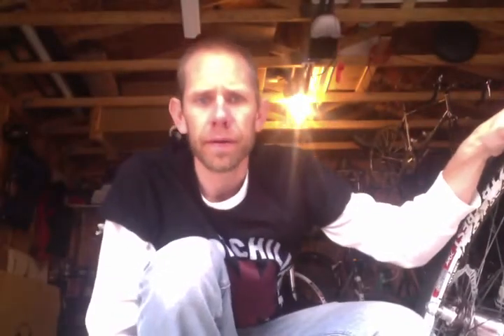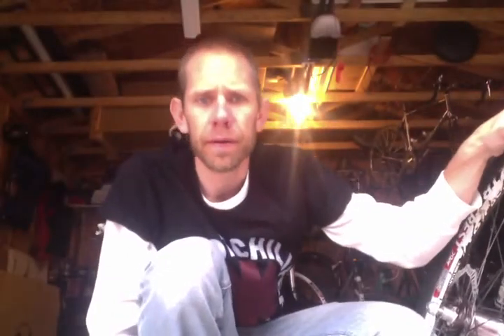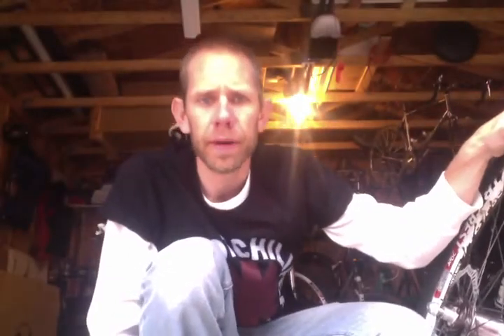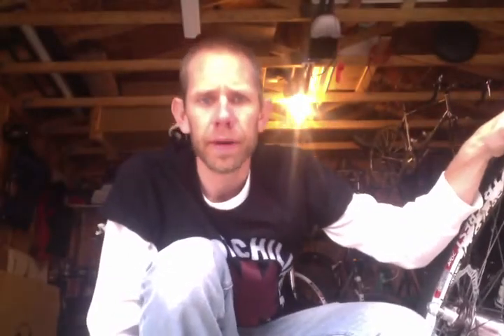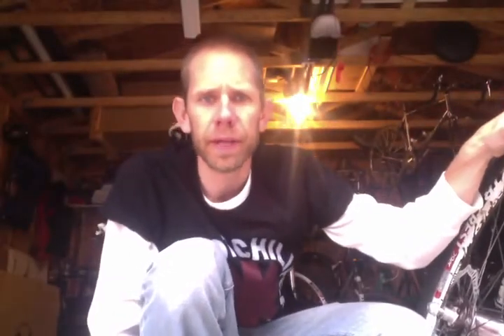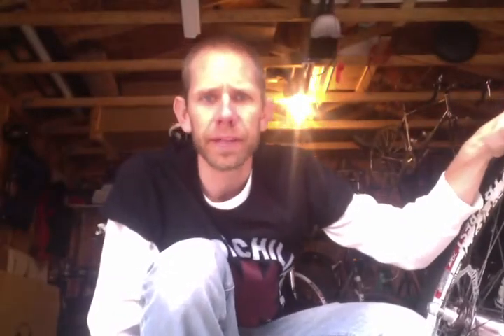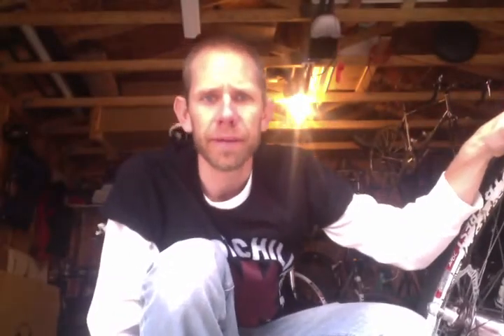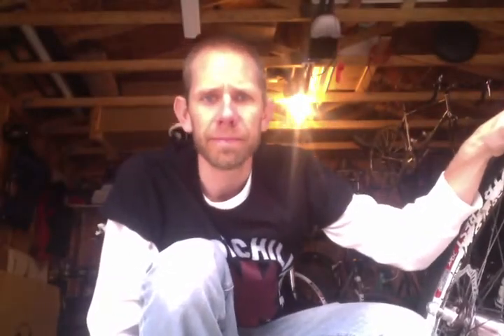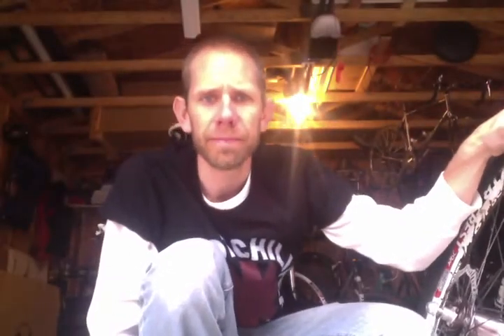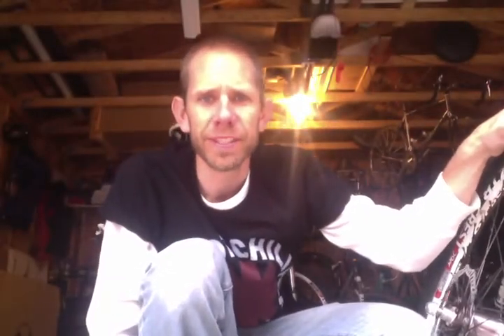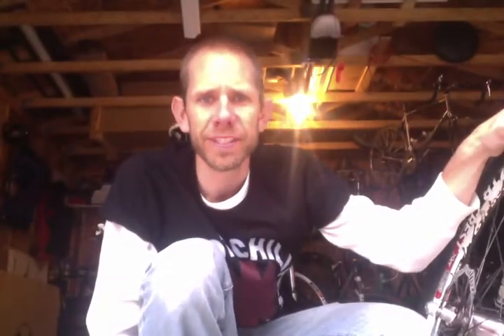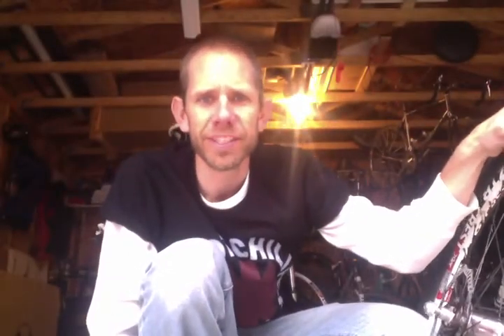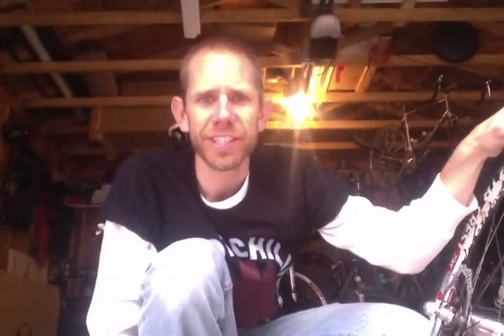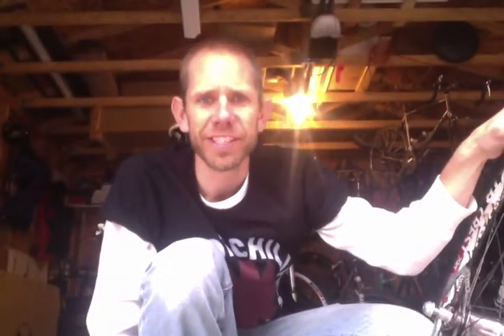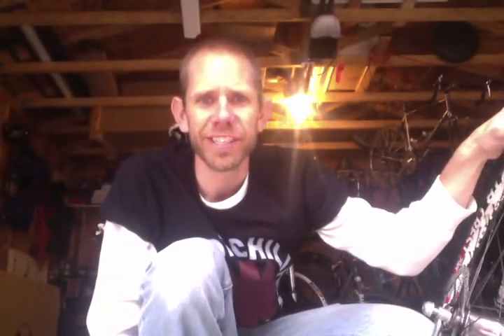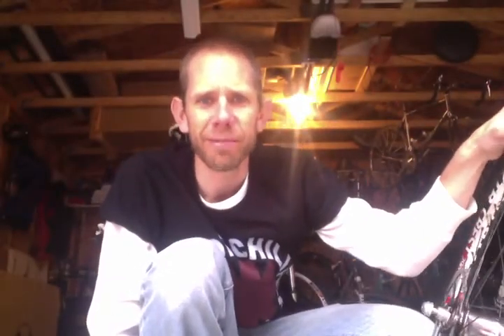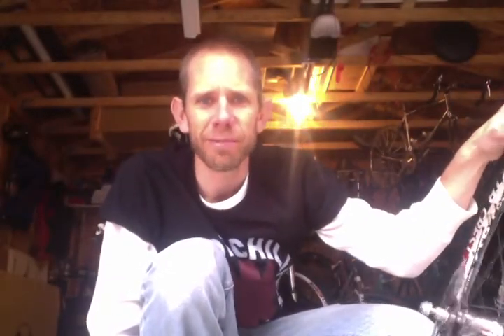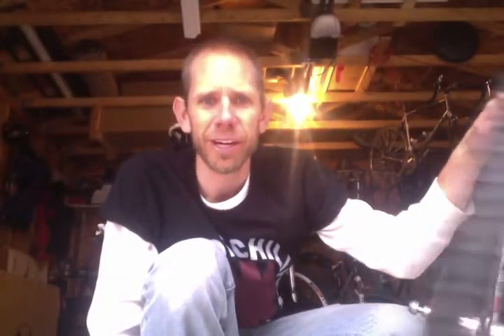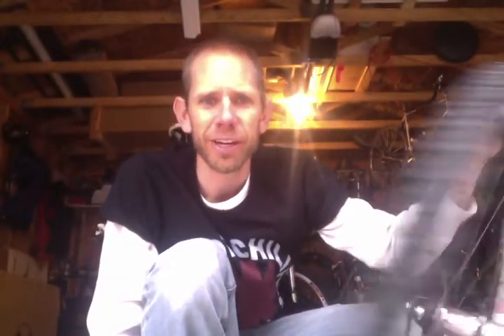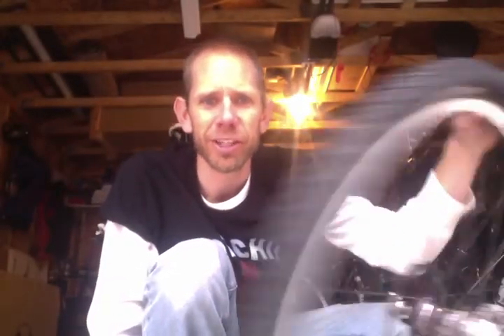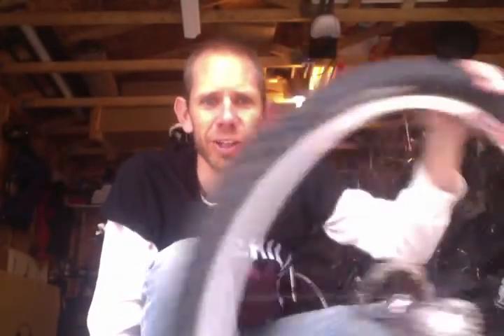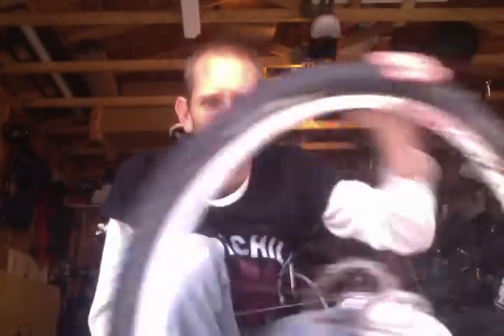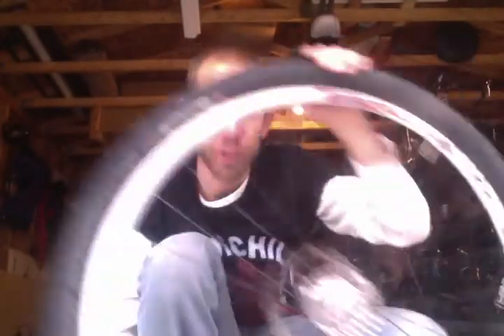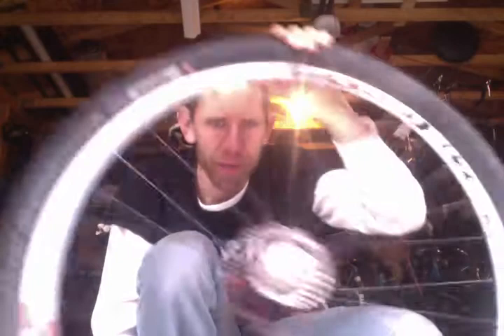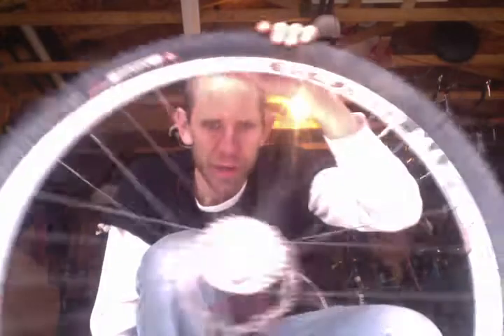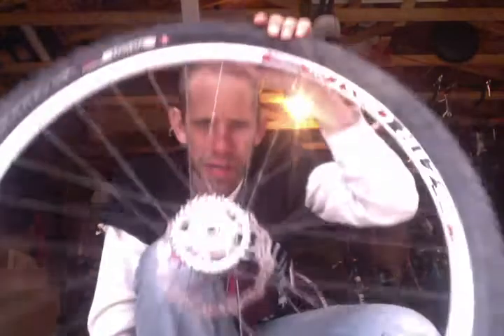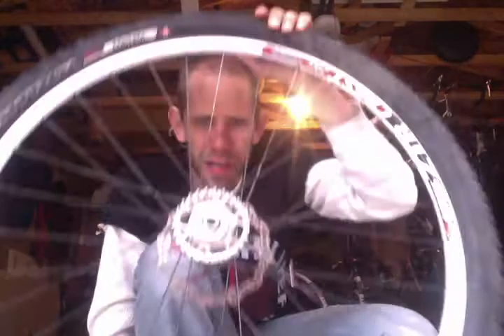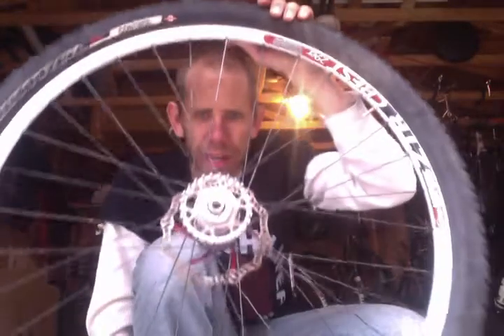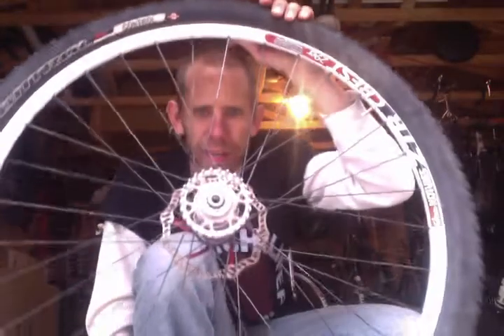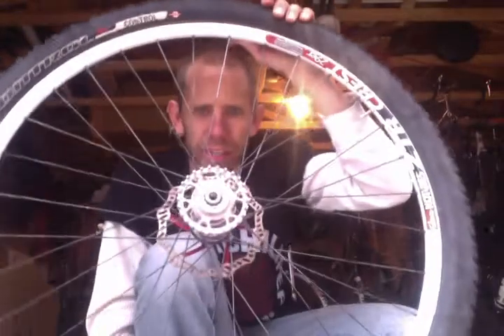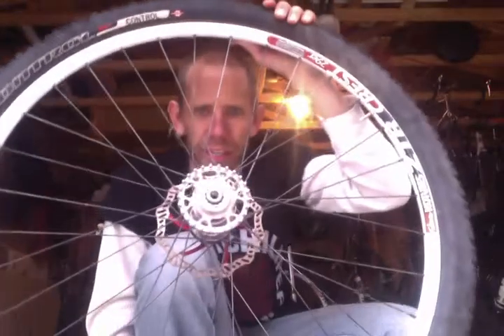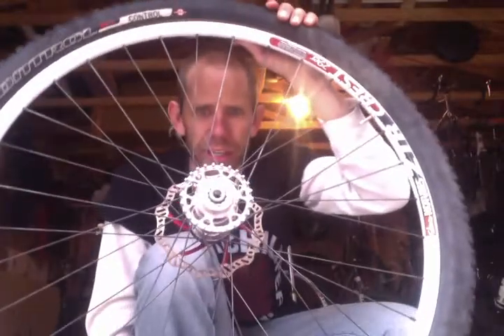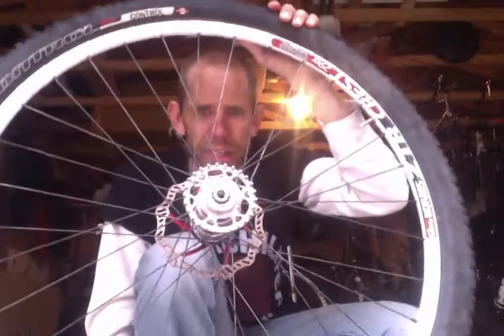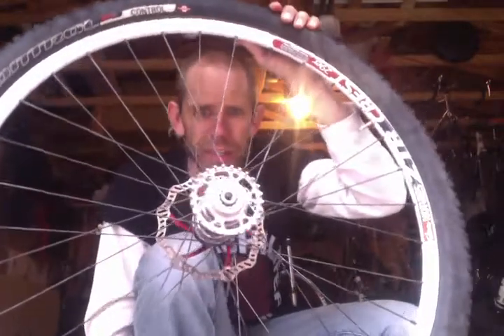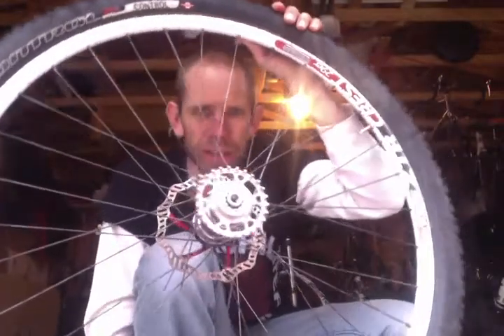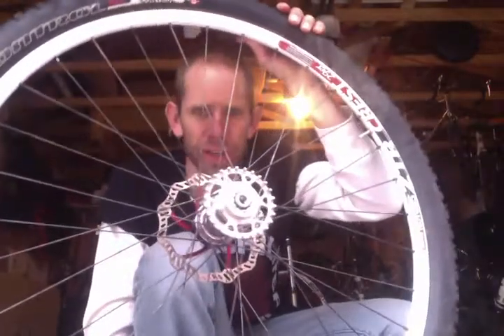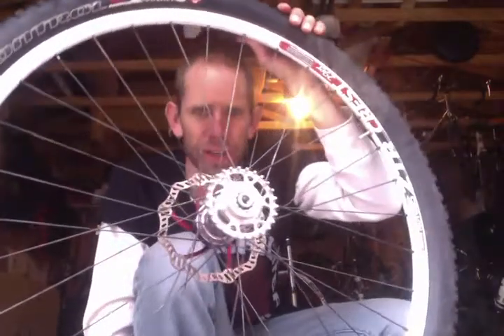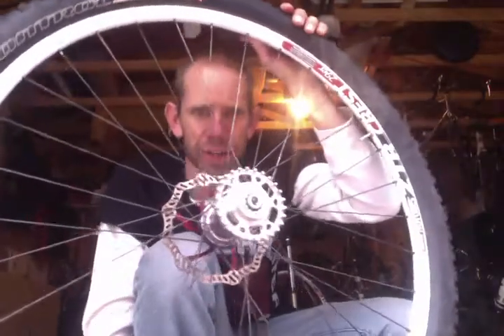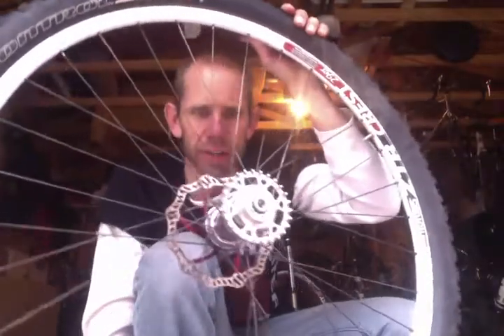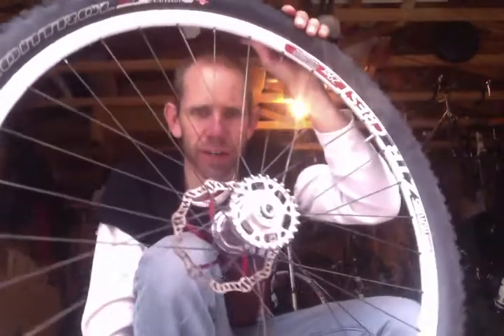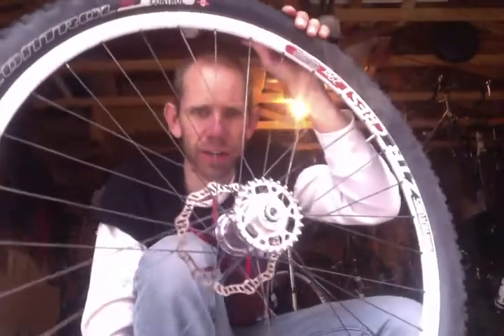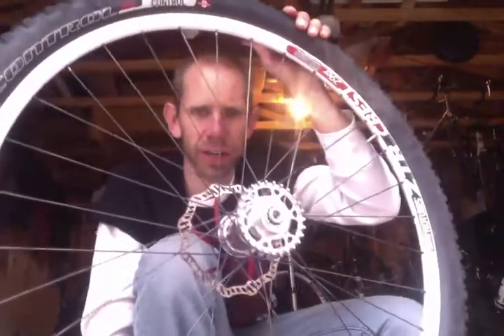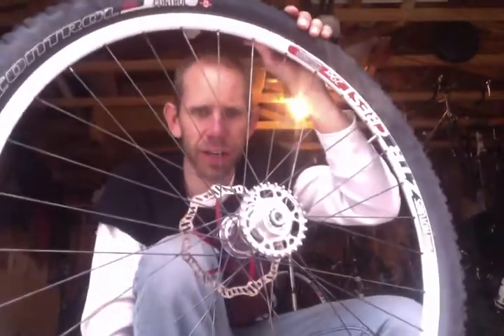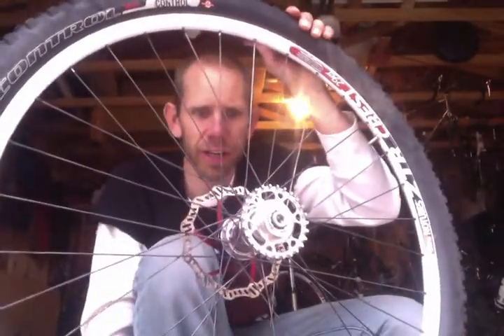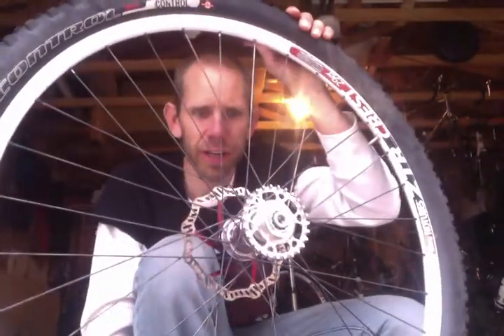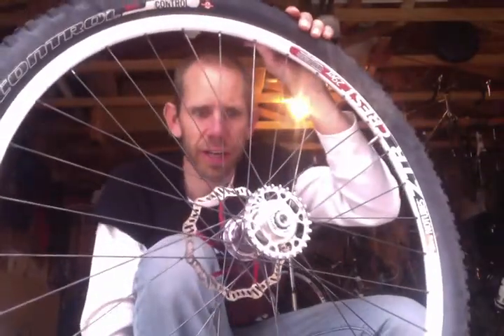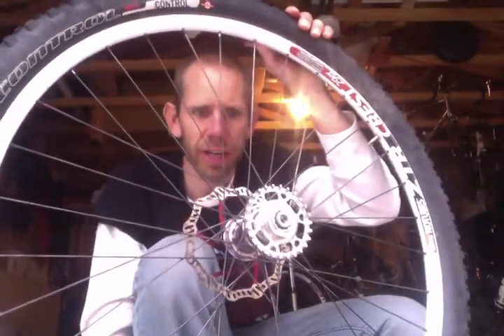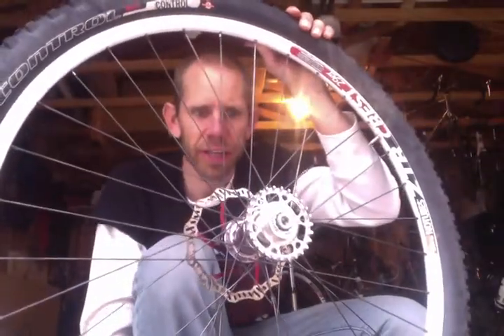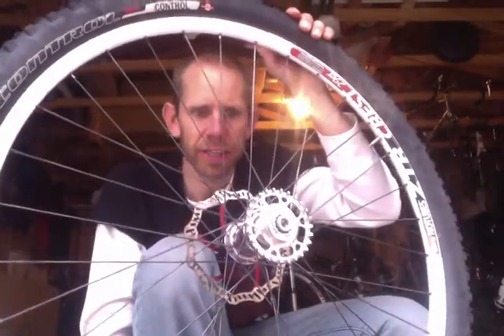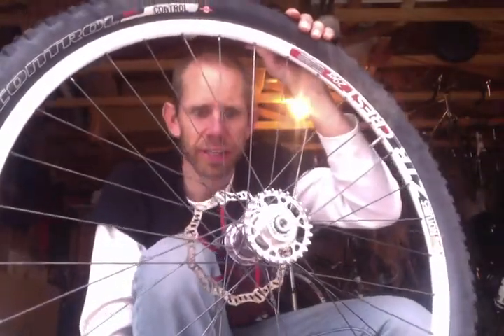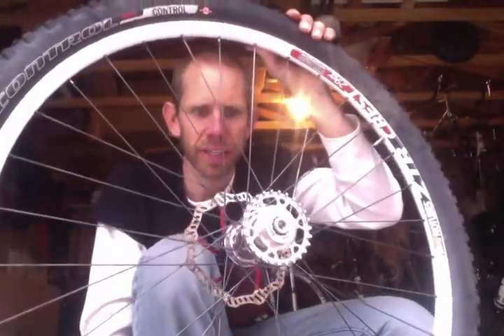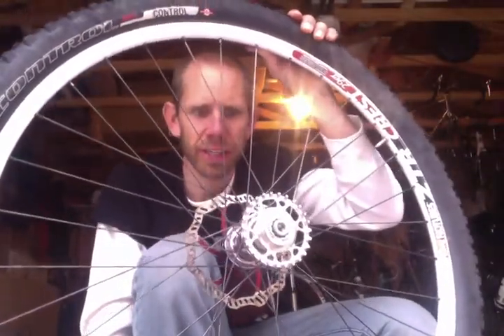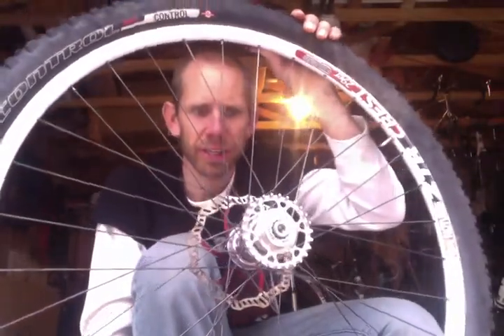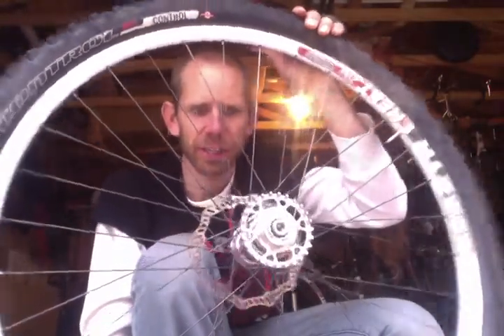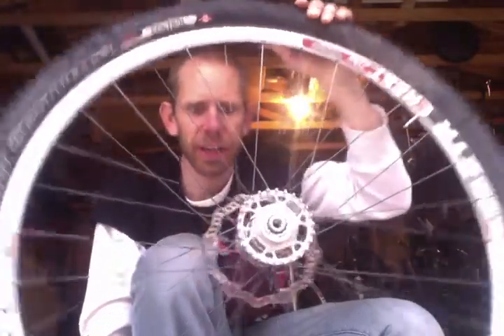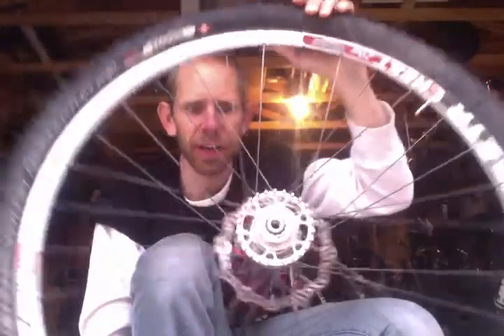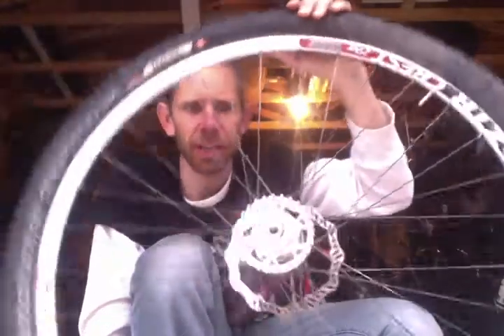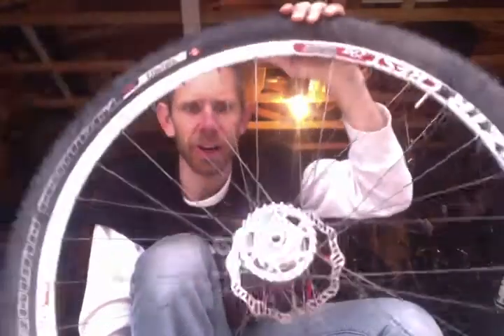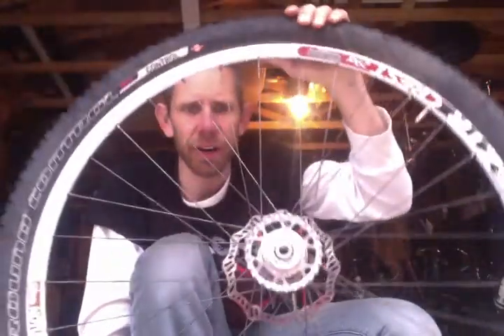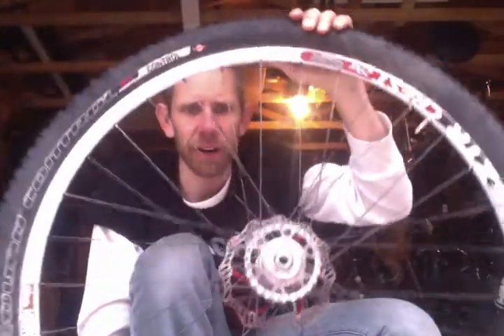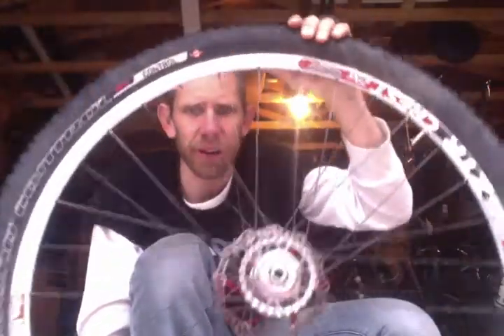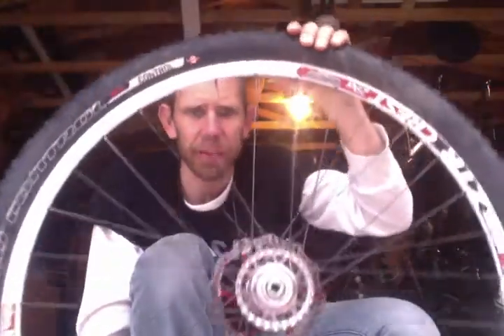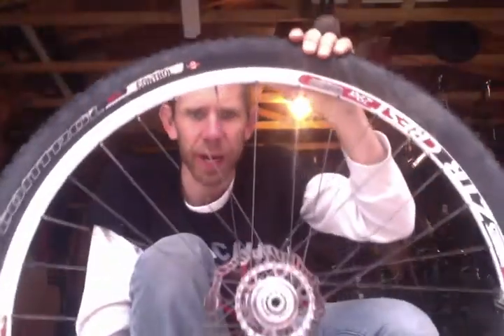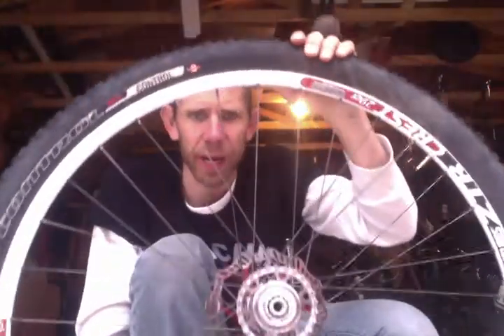Hey Tom, this is Jesse. I'm here to show you how to change your Gates Center Drive cog on the back.